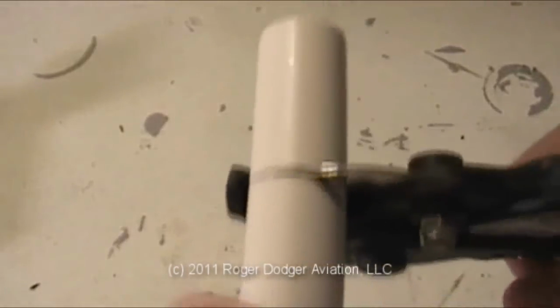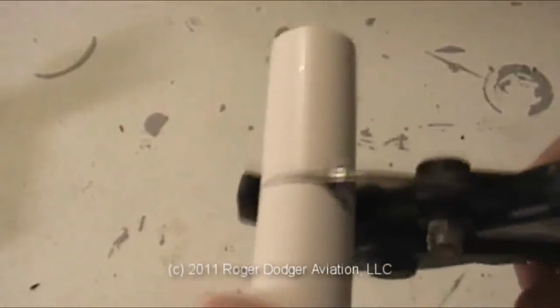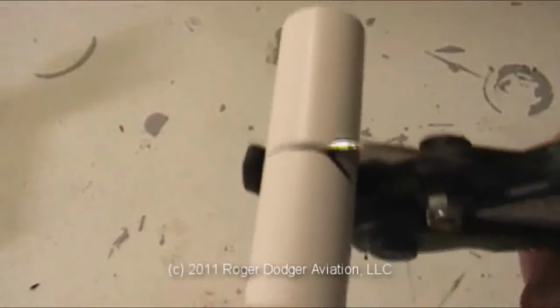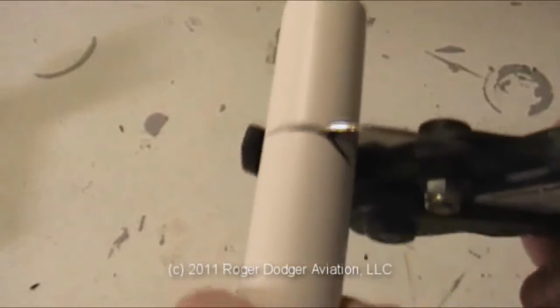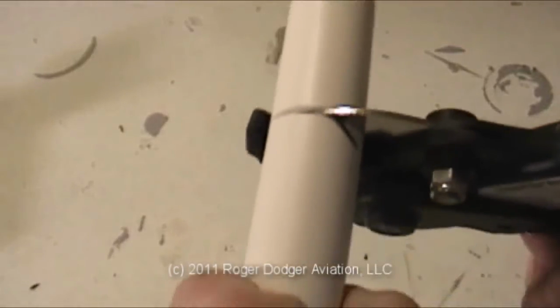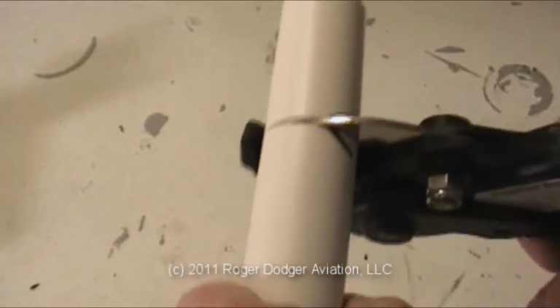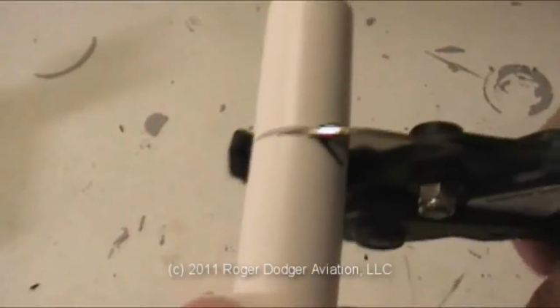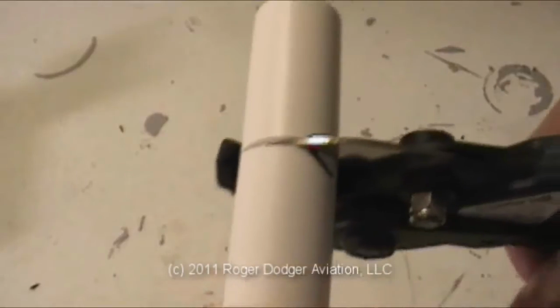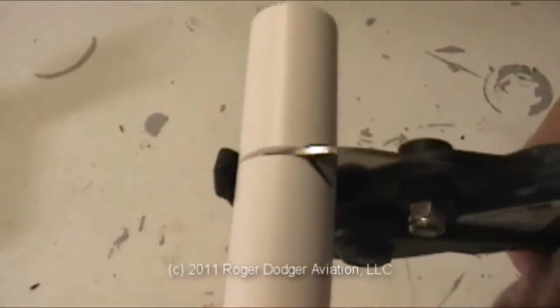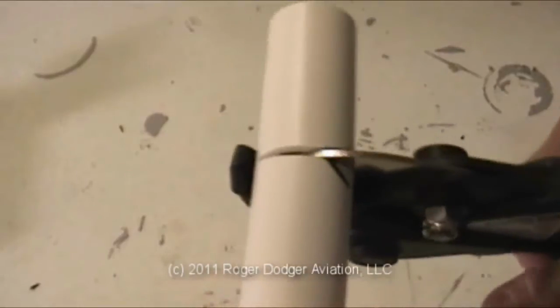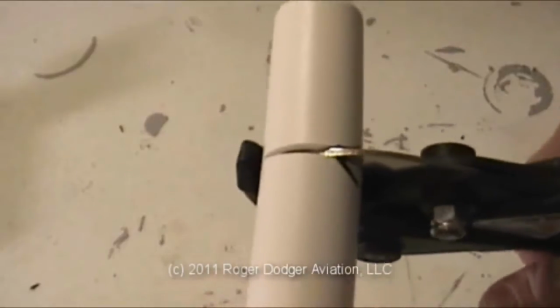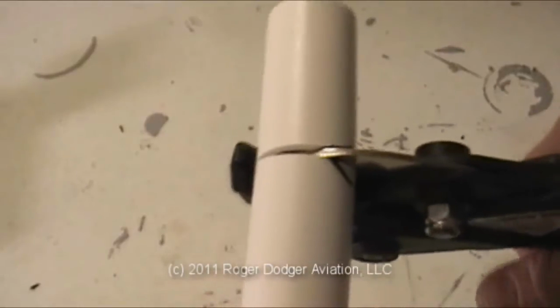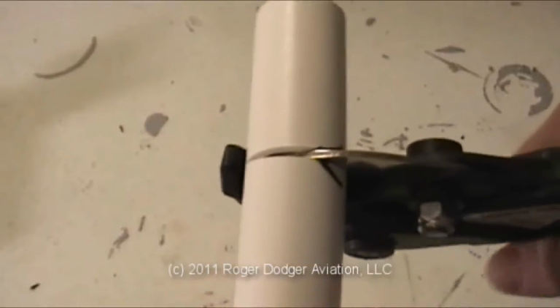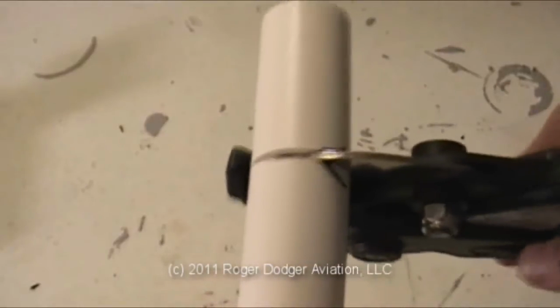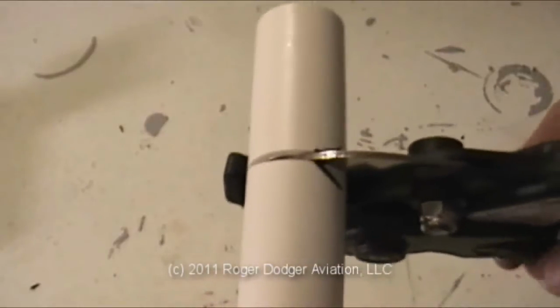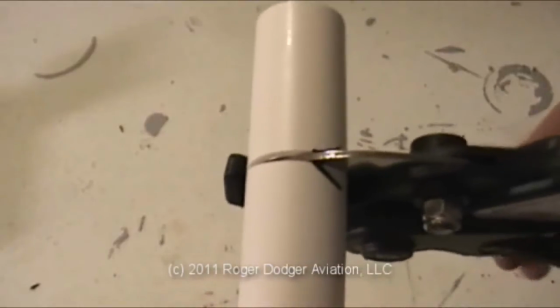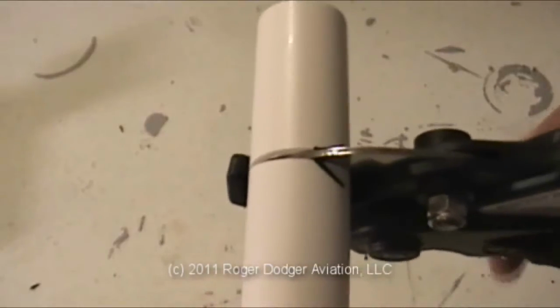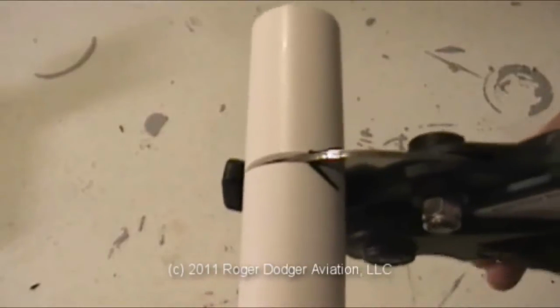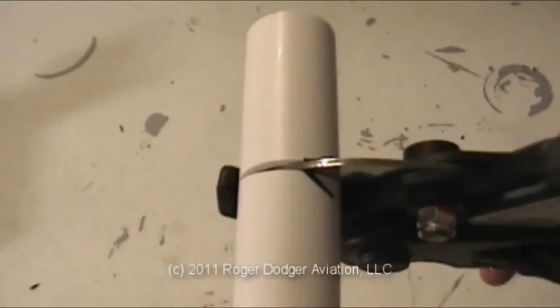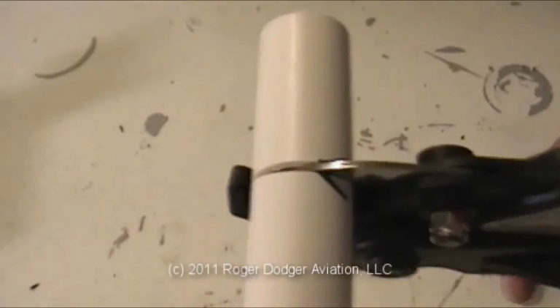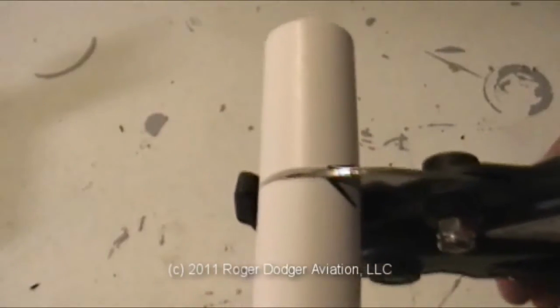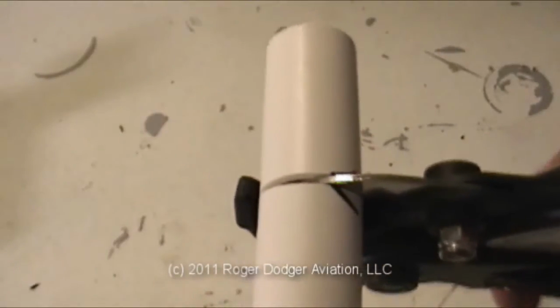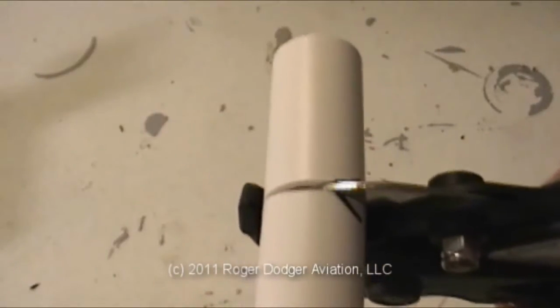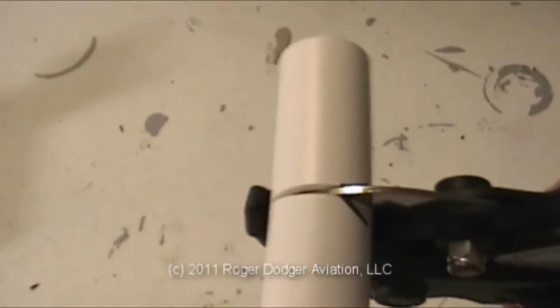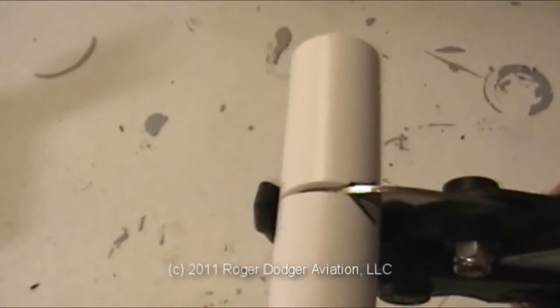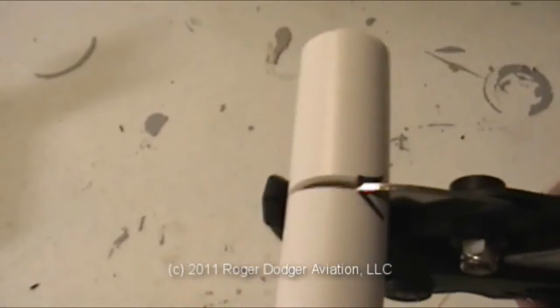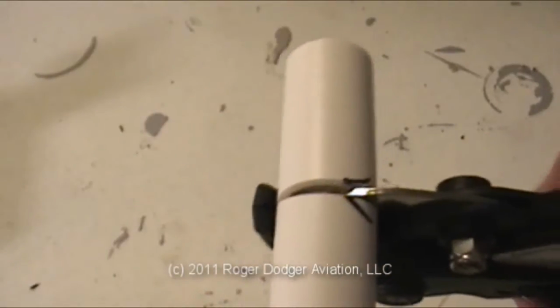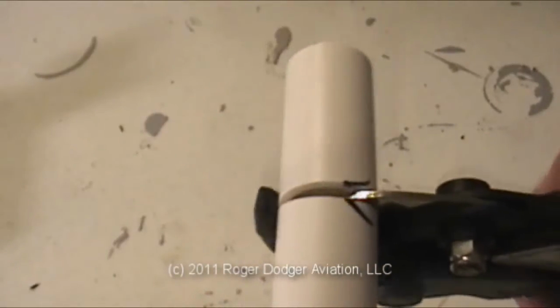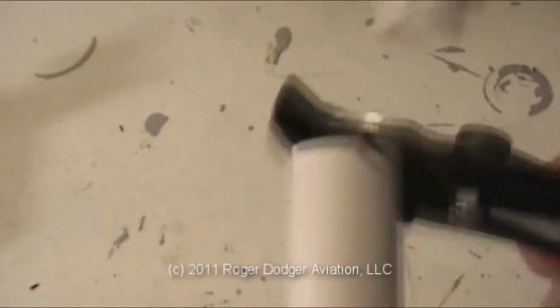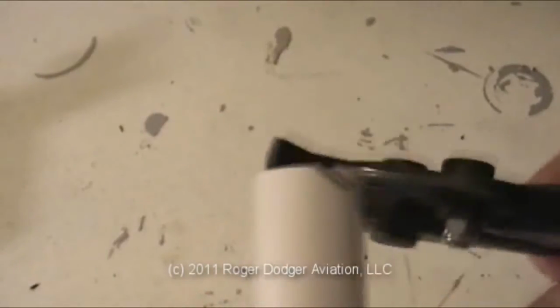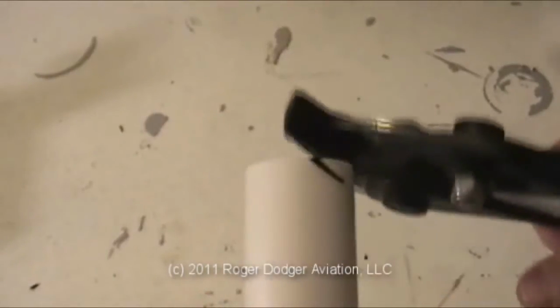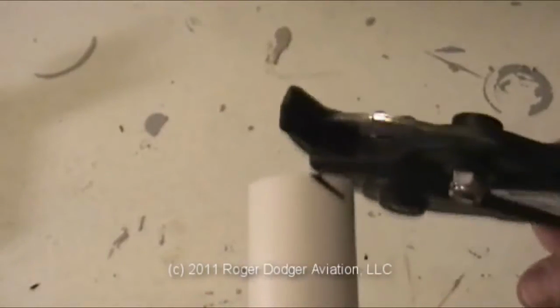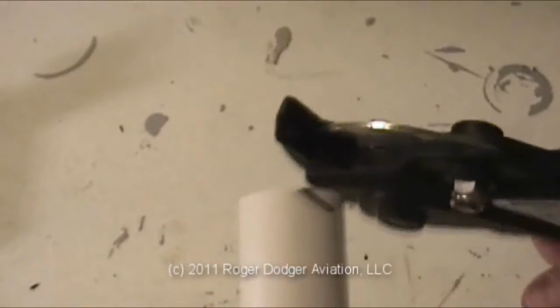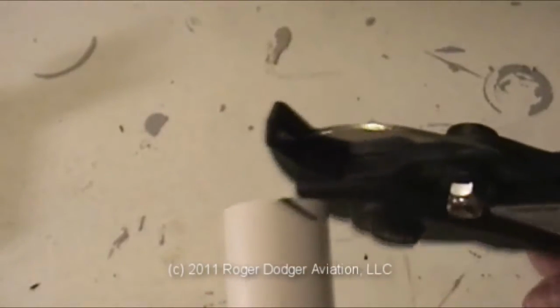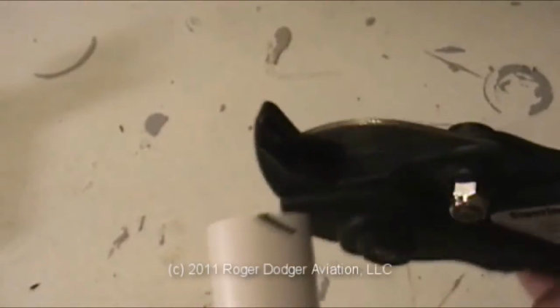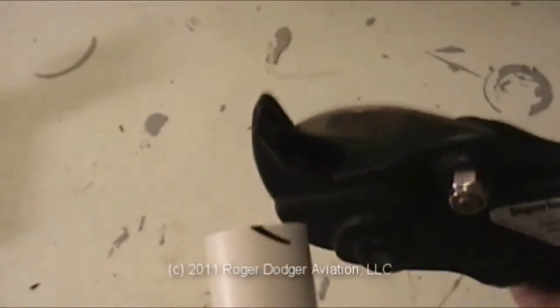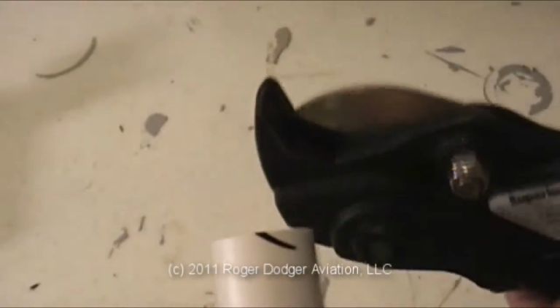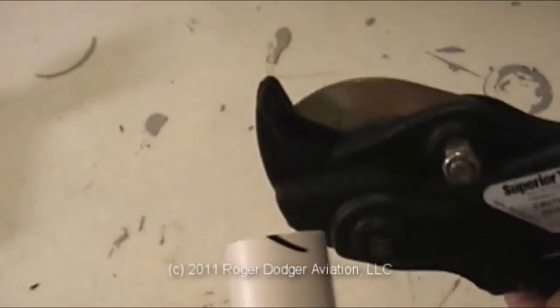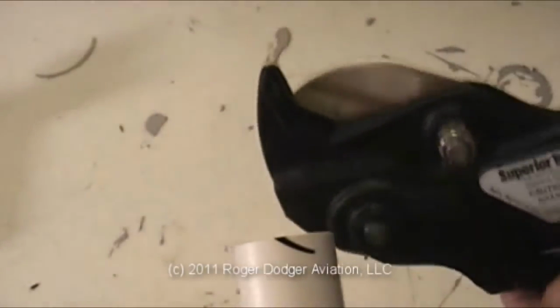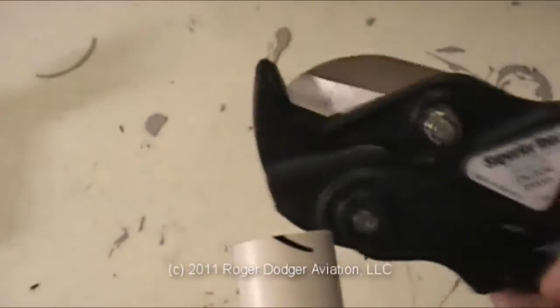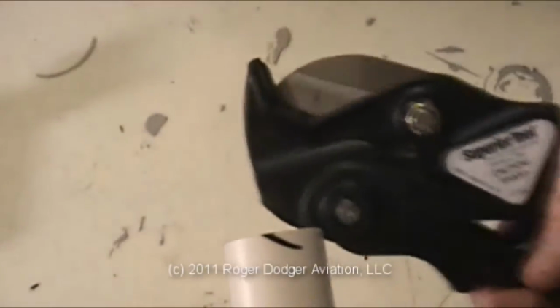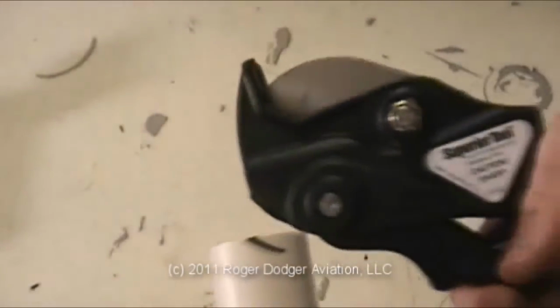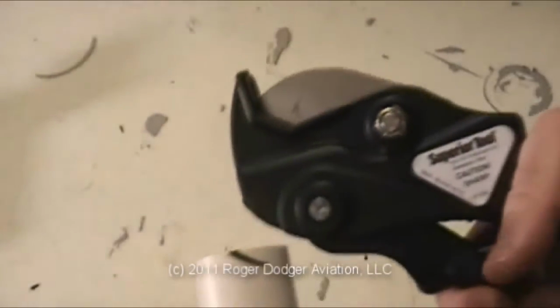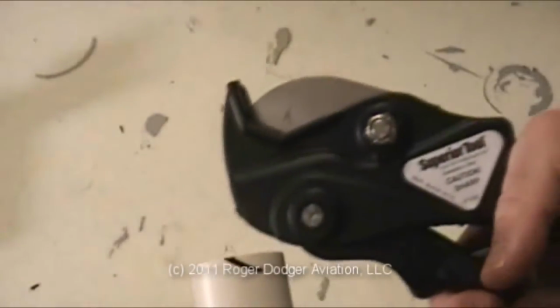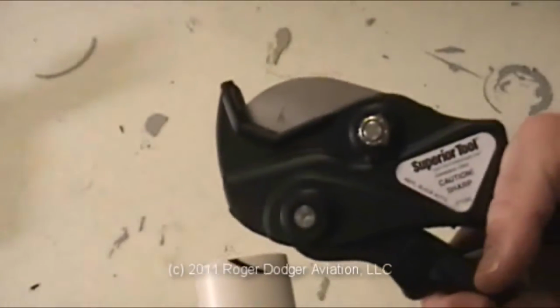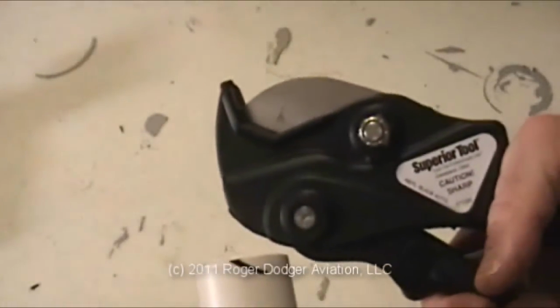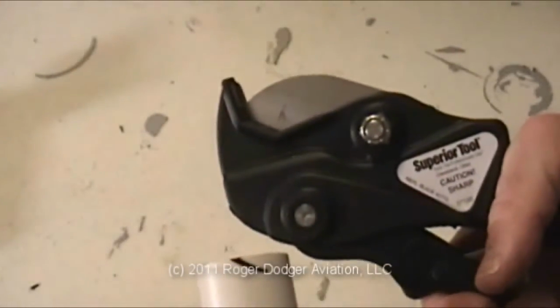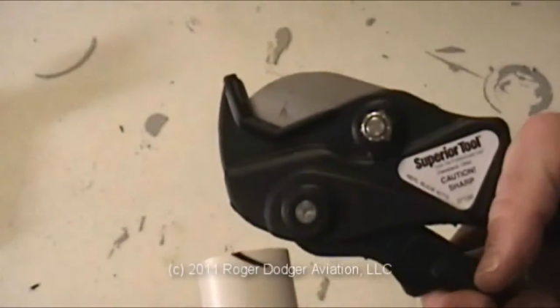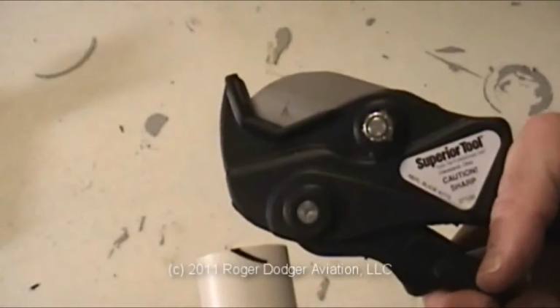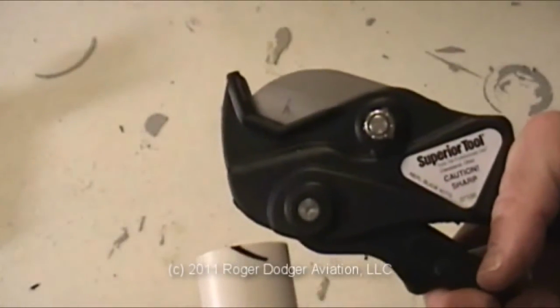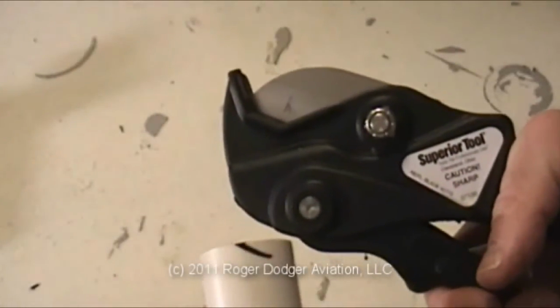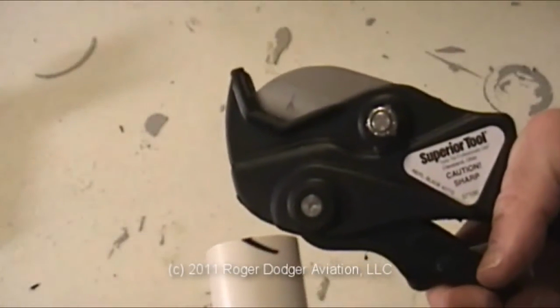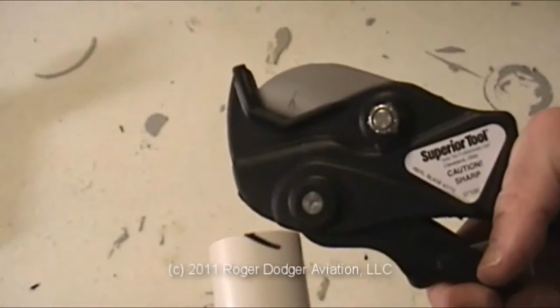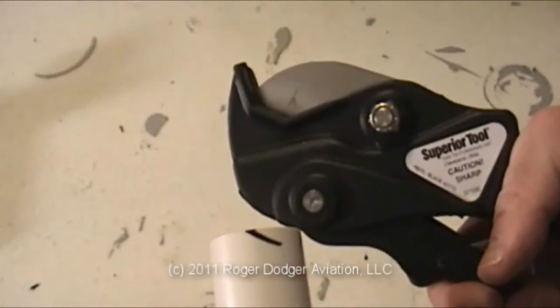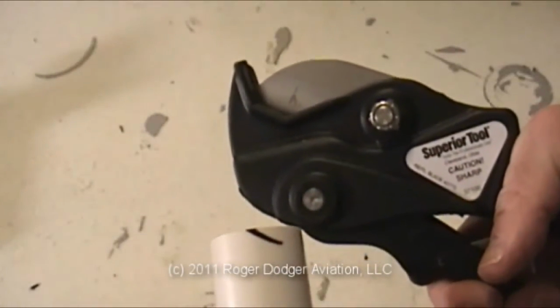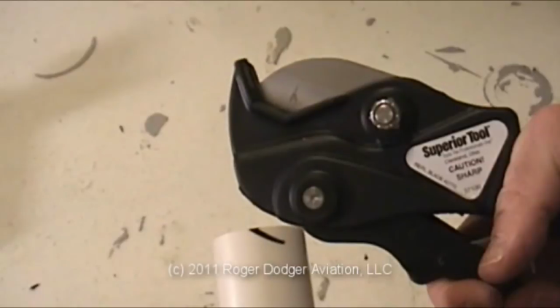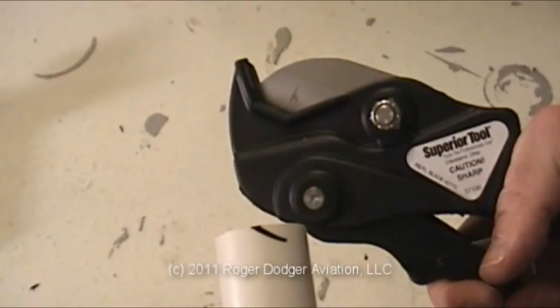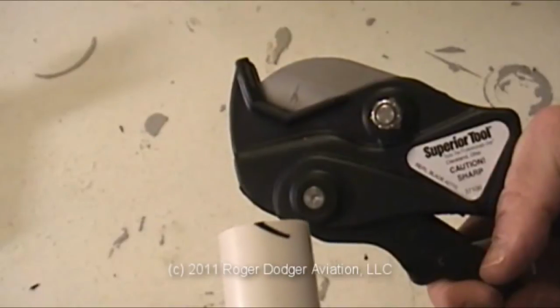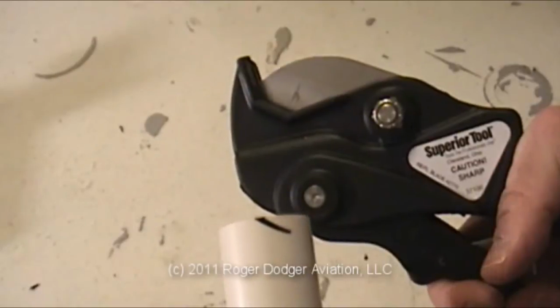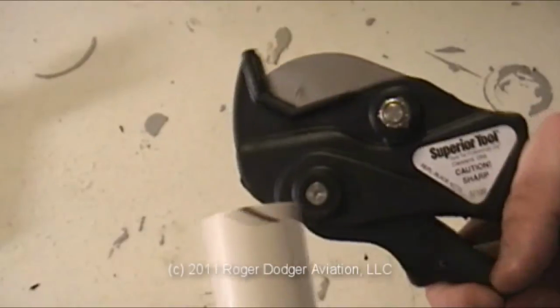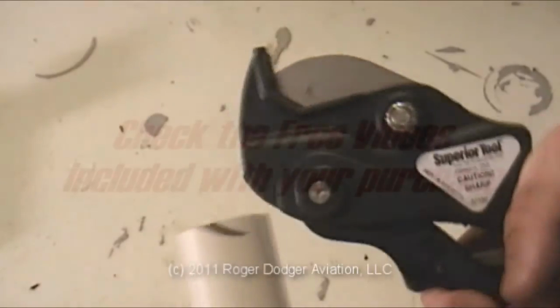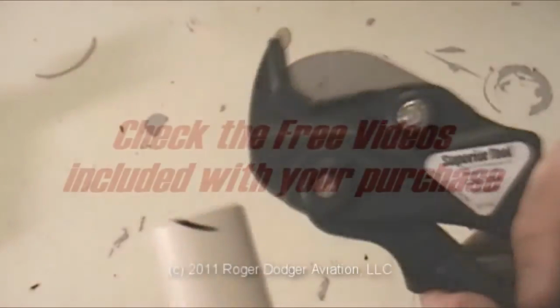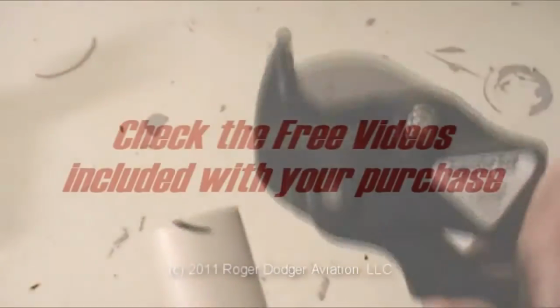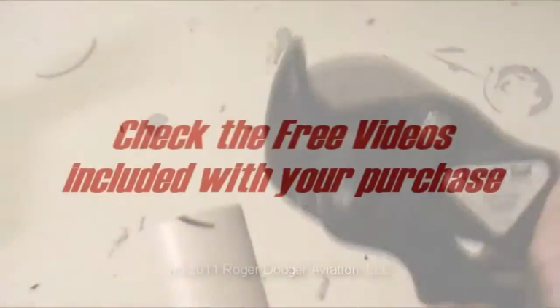We included two free videos that will help you work with PVC pipe, so be sure to take a look at those.